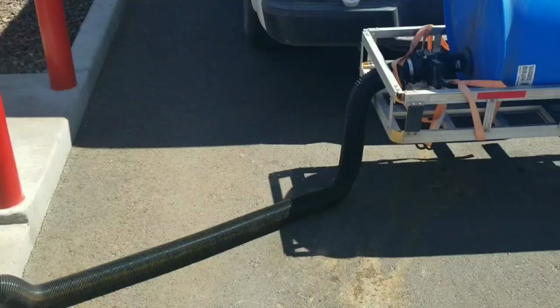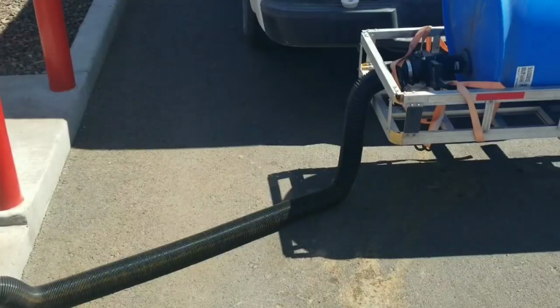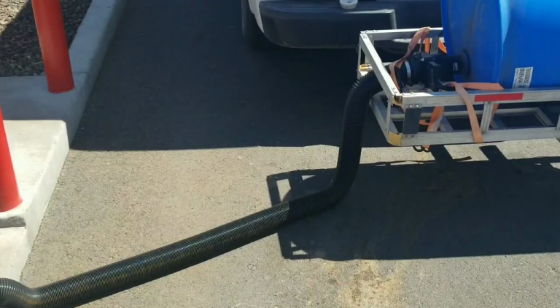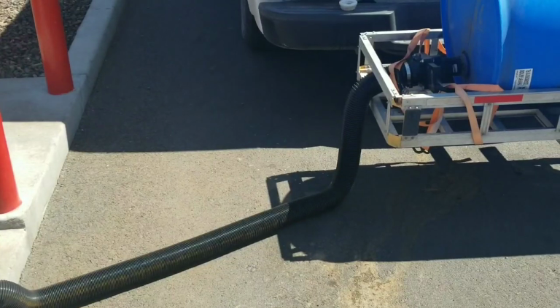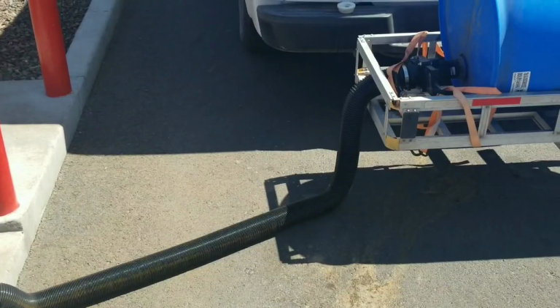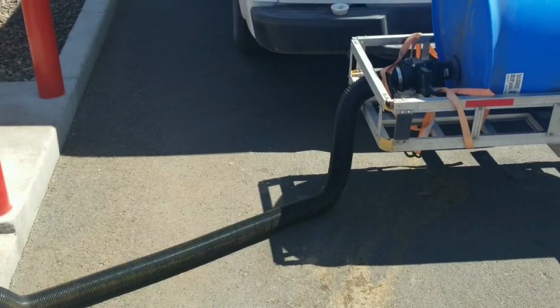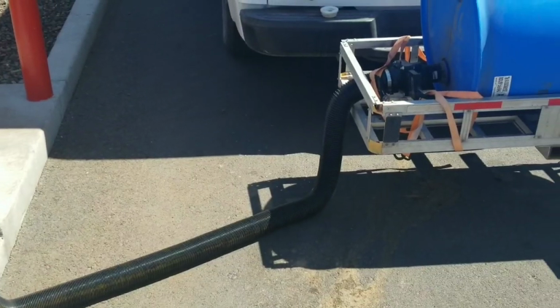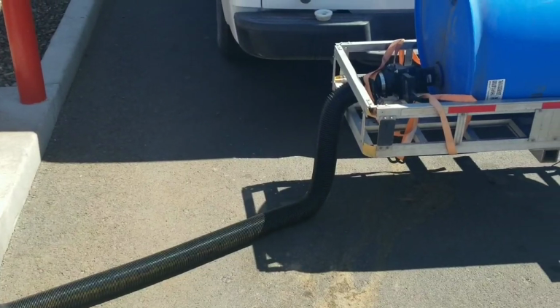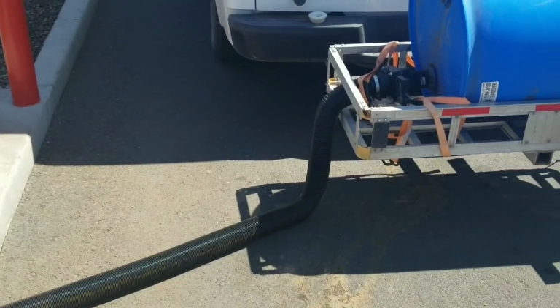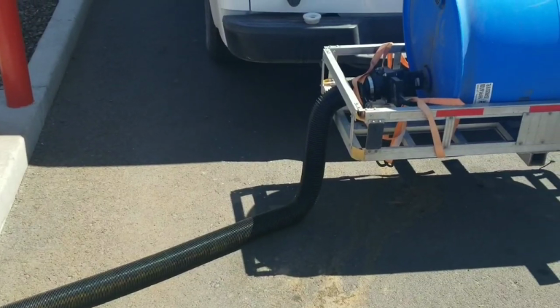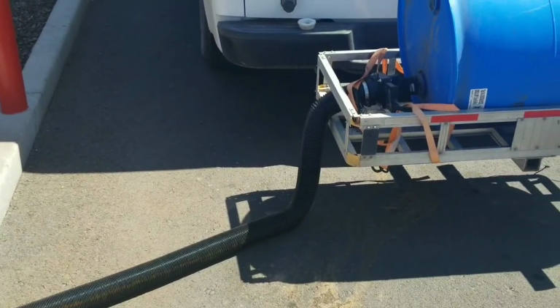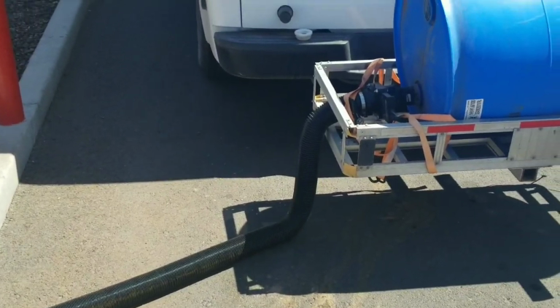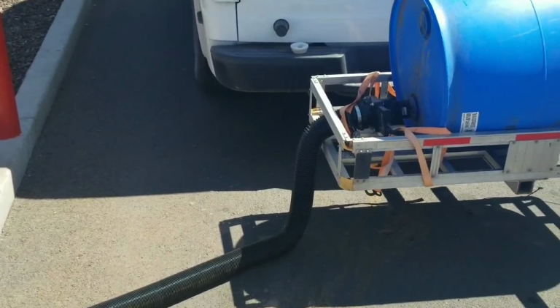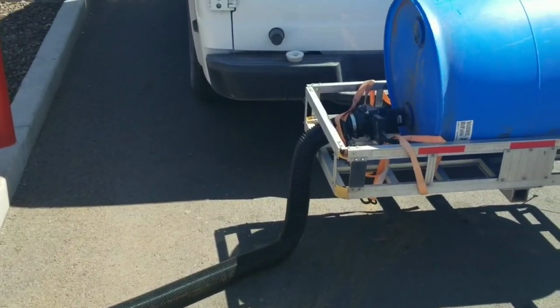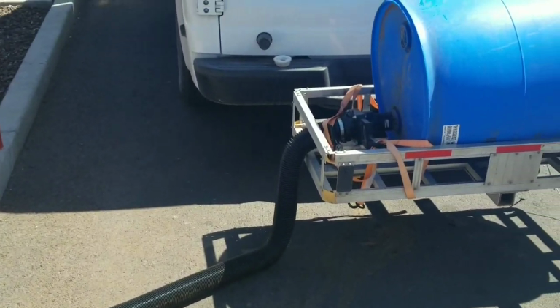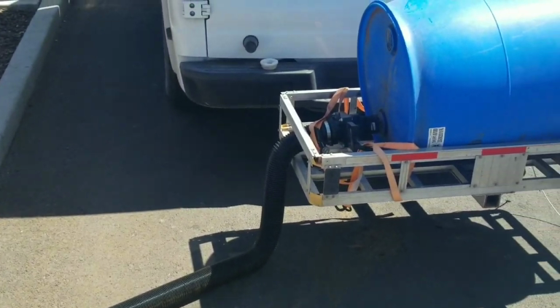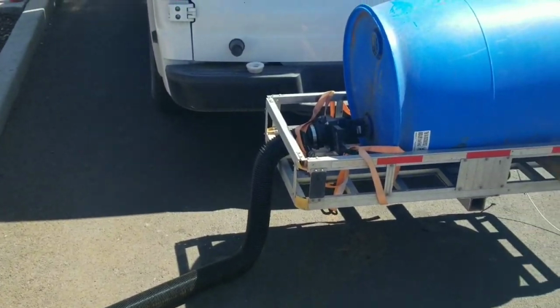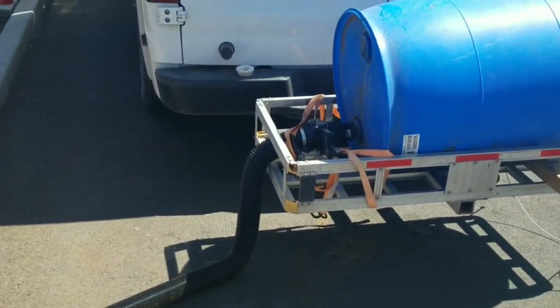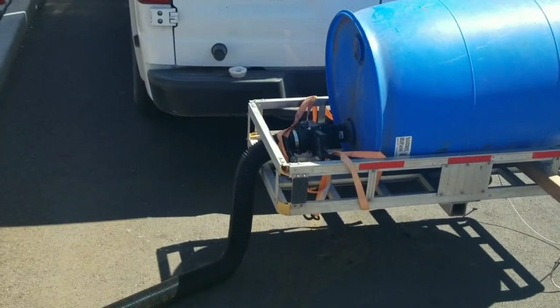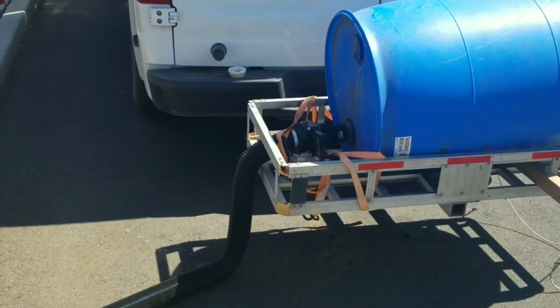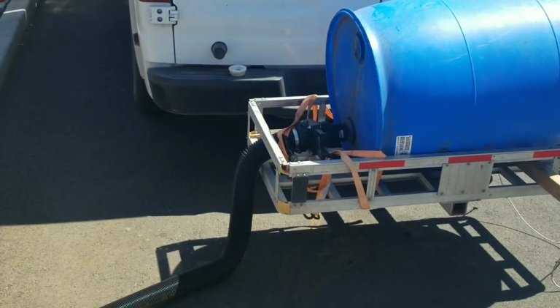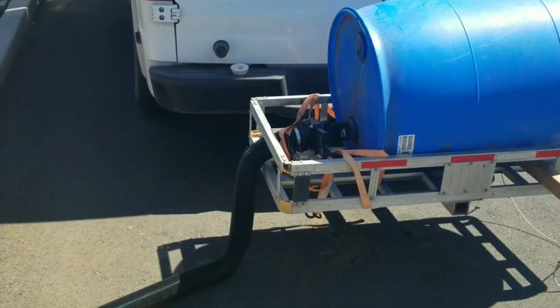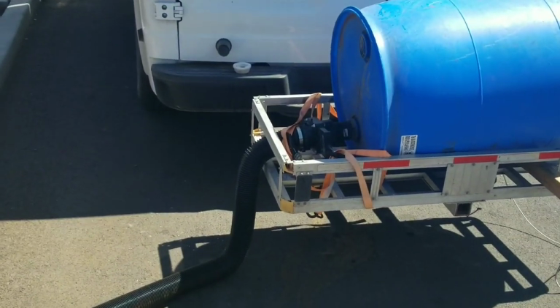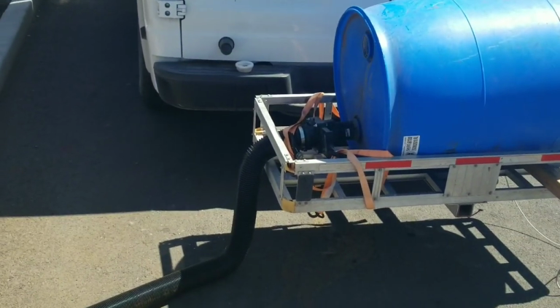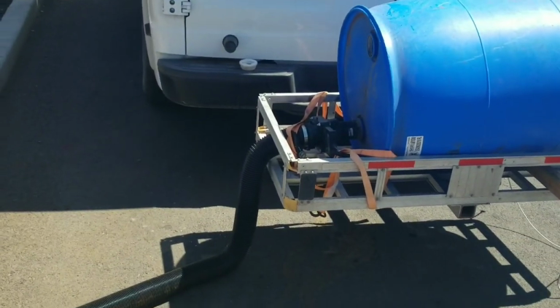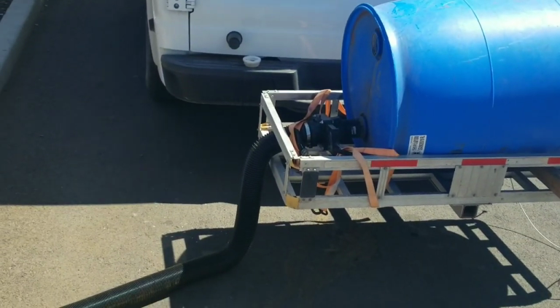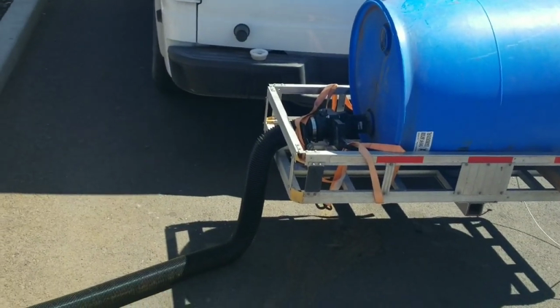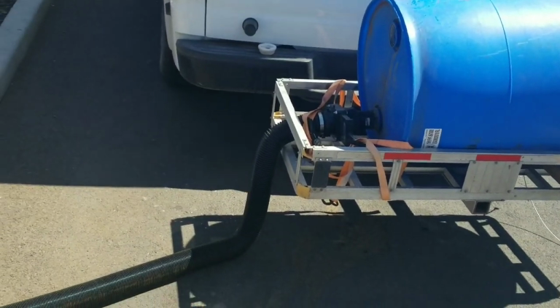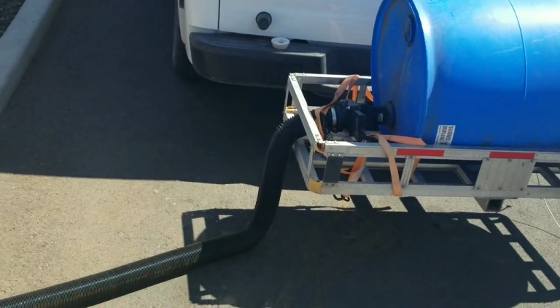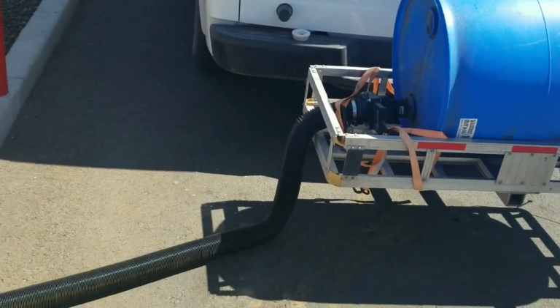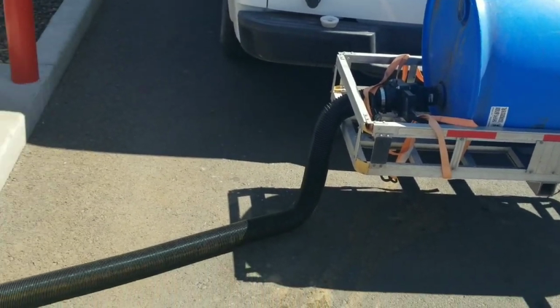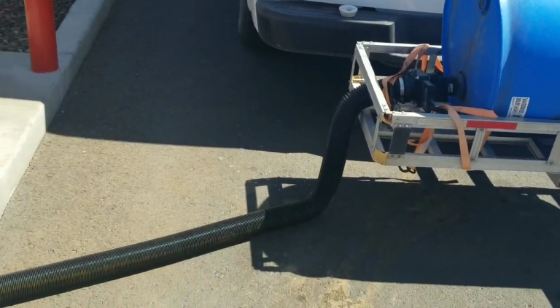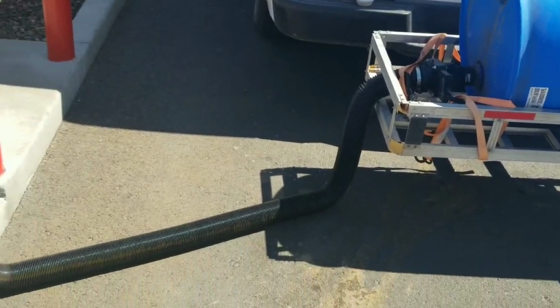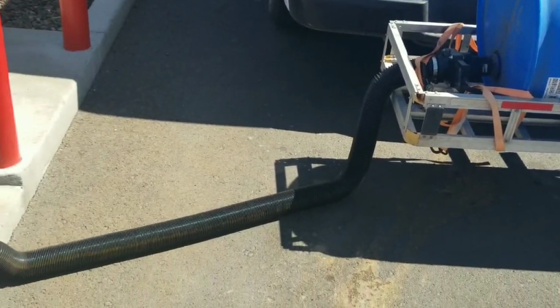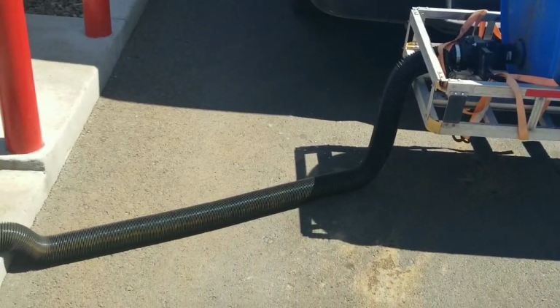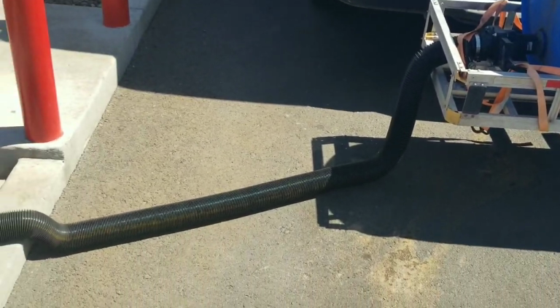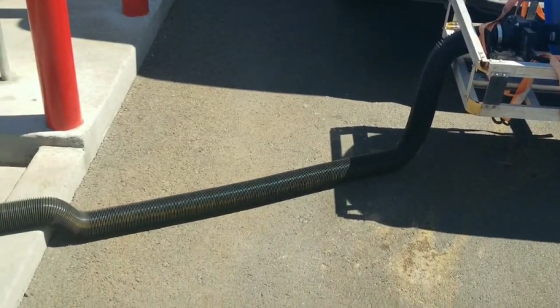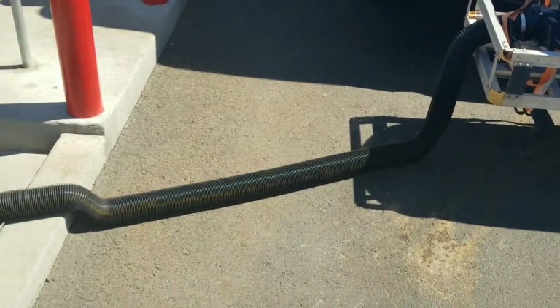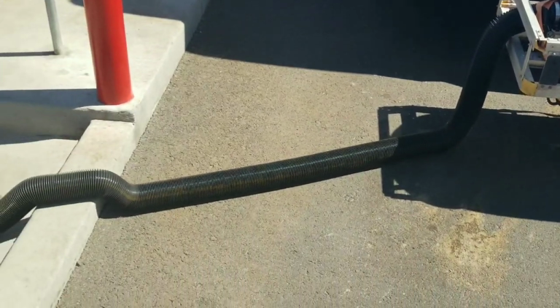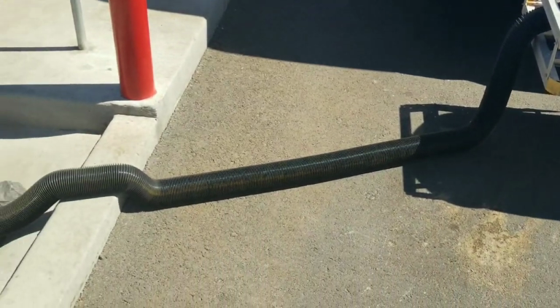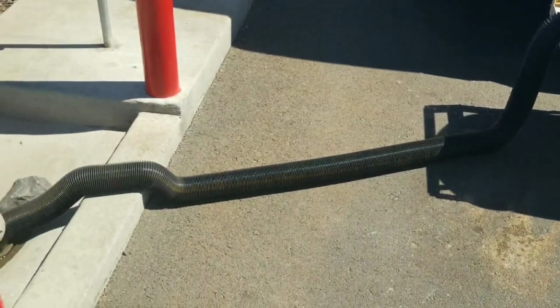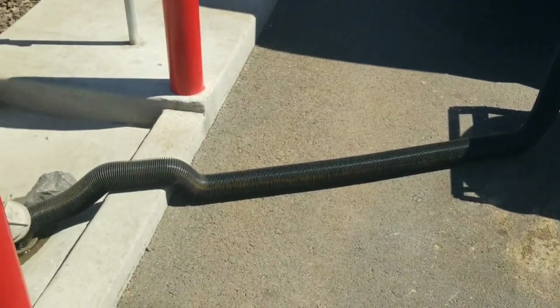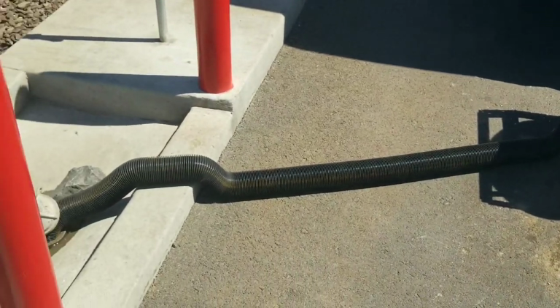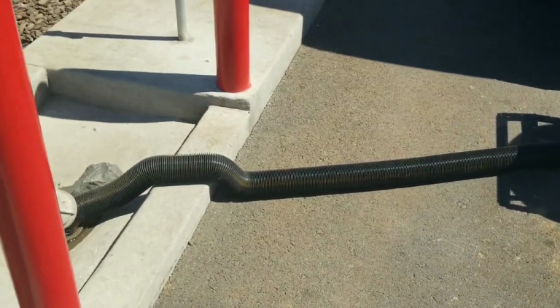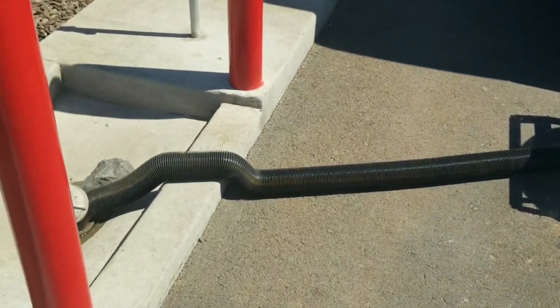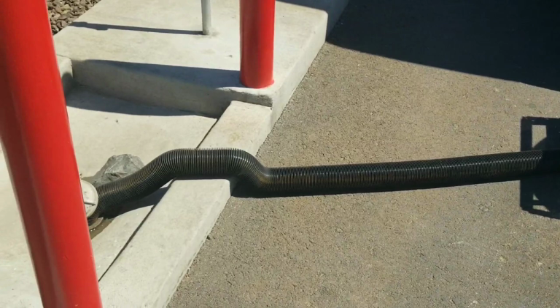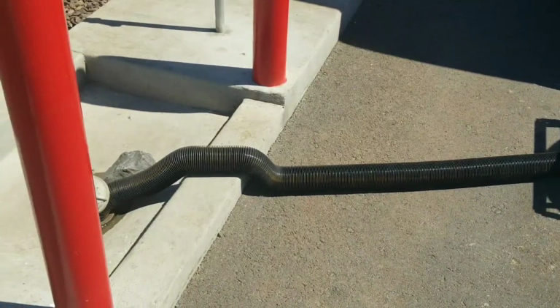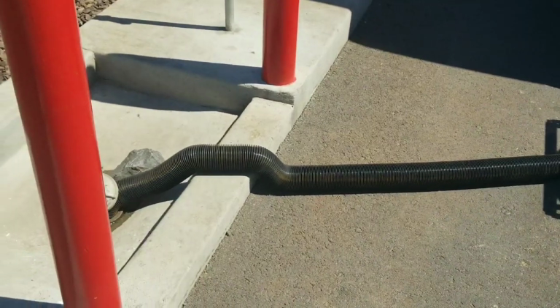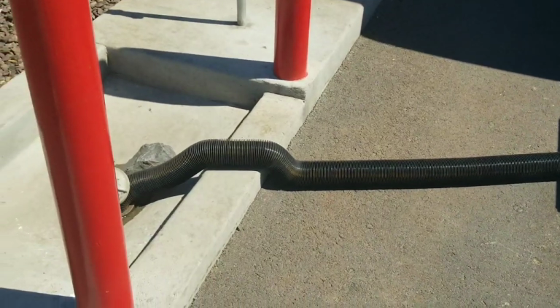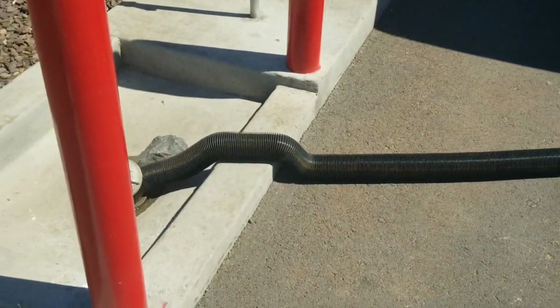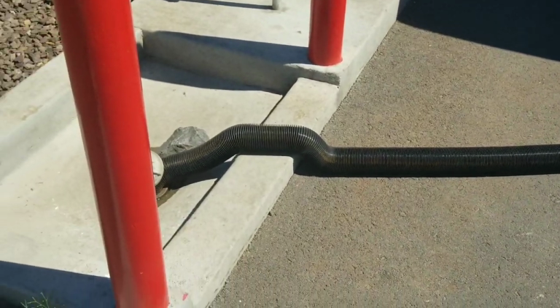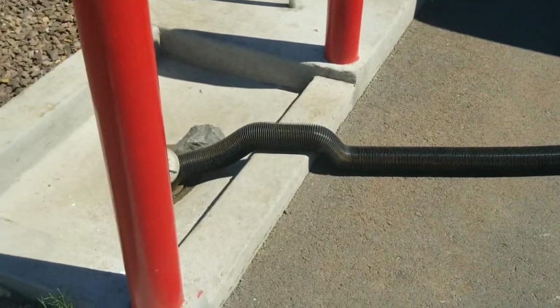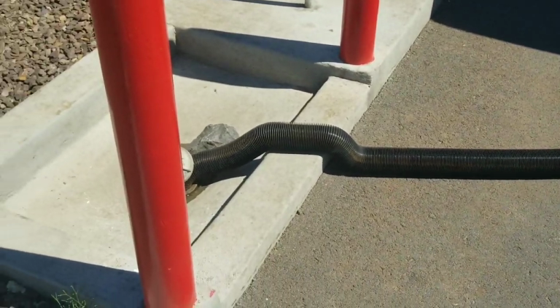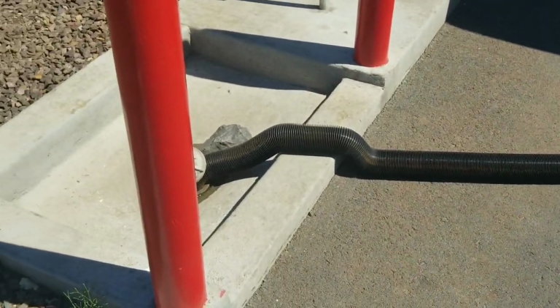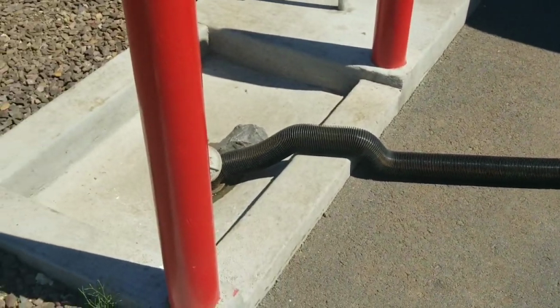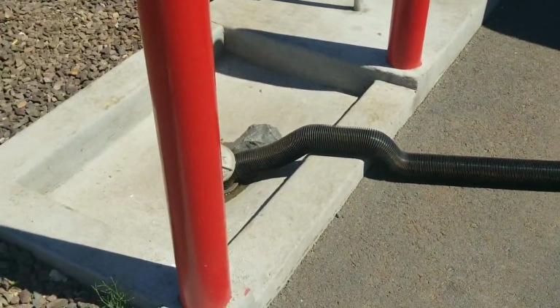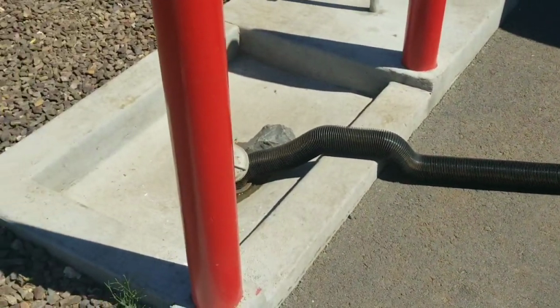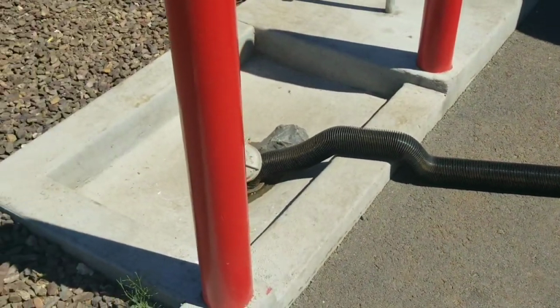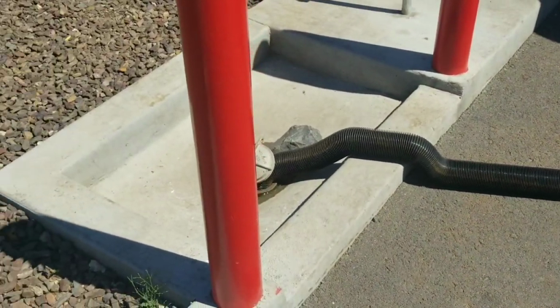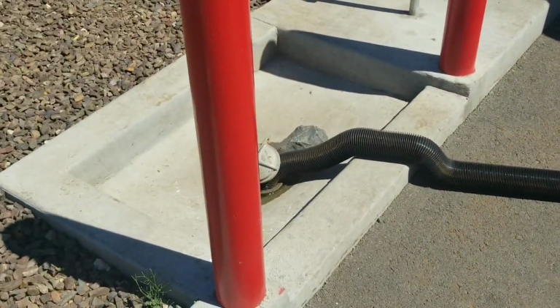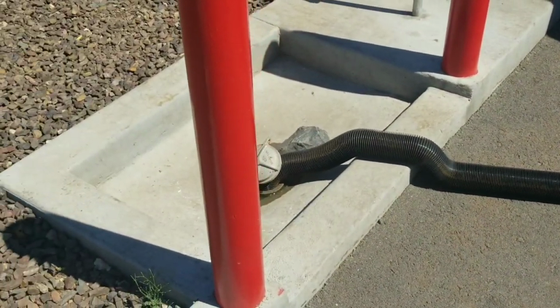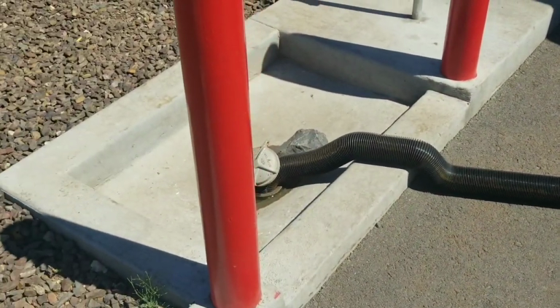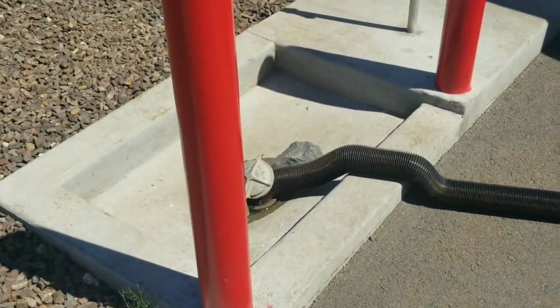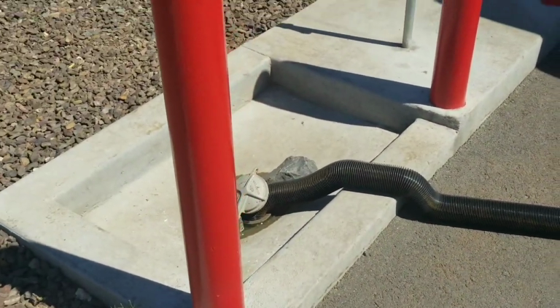Once you get to the dump station, it is a simple matter to hook up your RV waste hose and empty your tank.